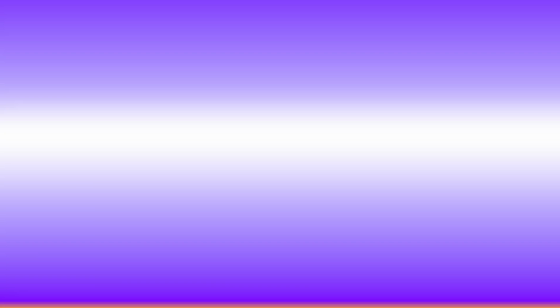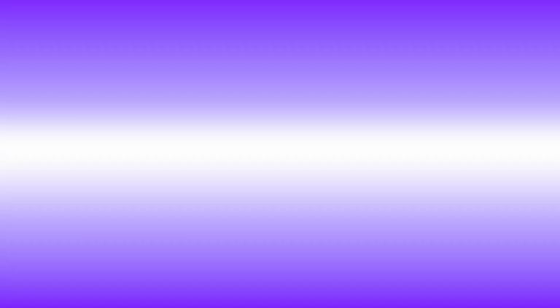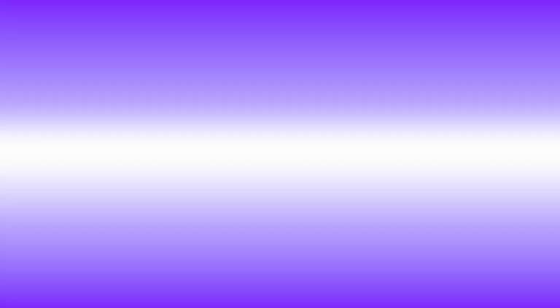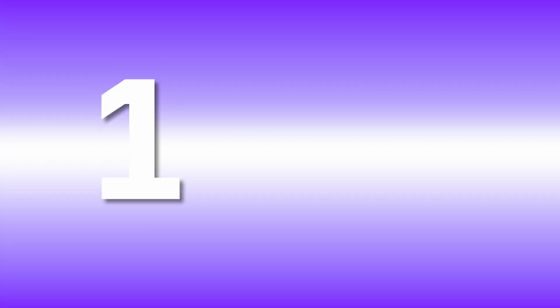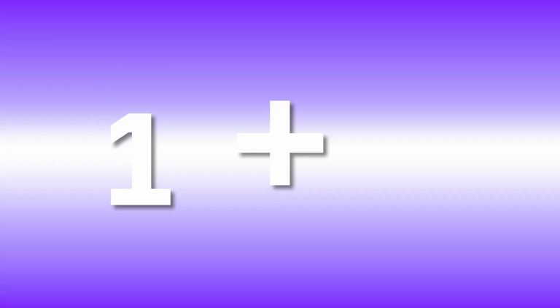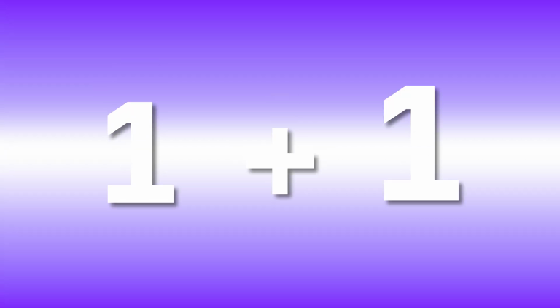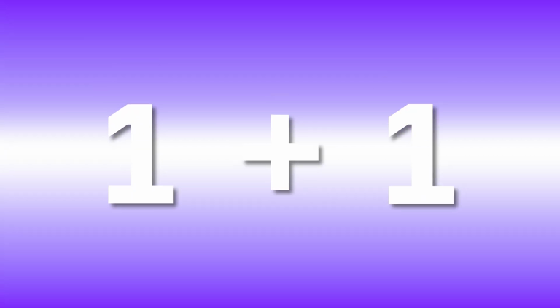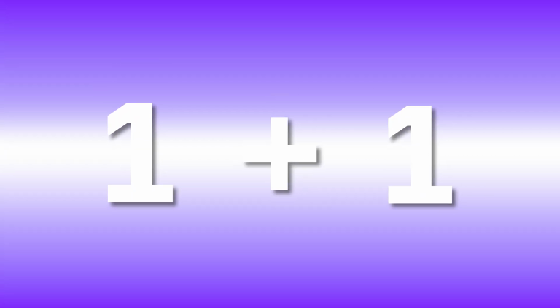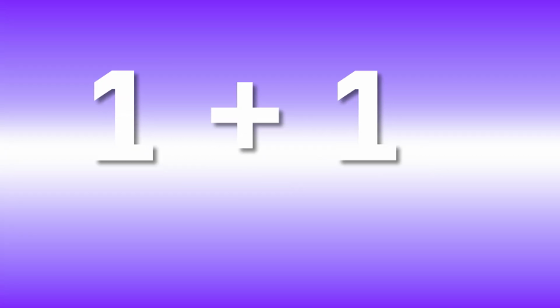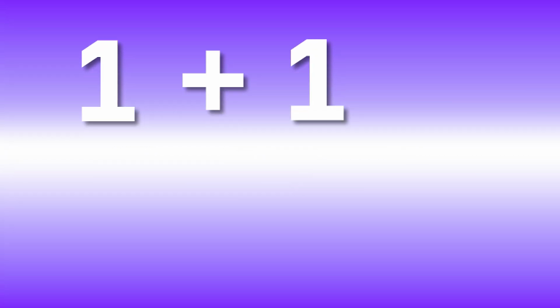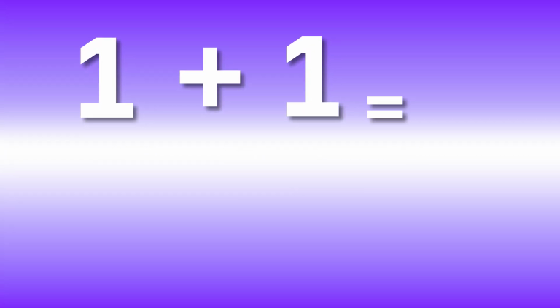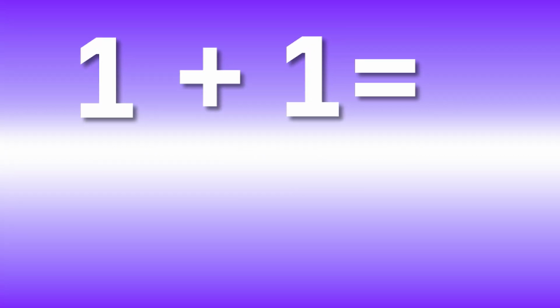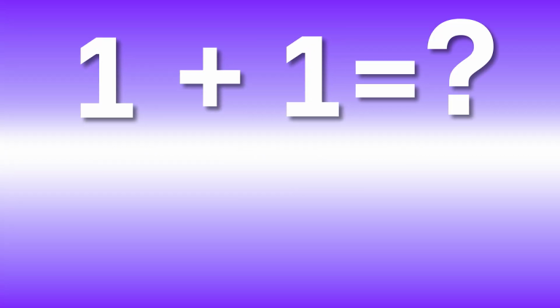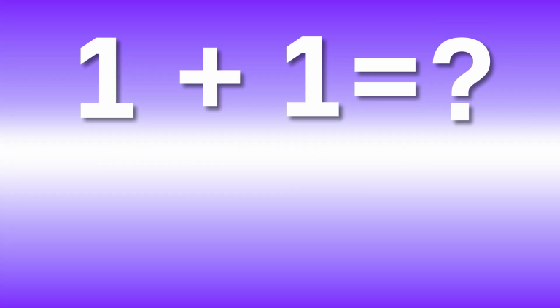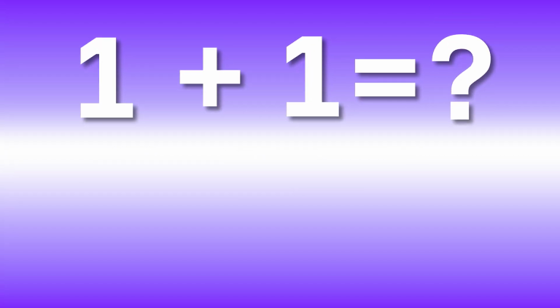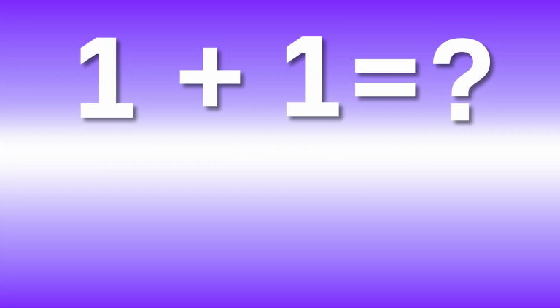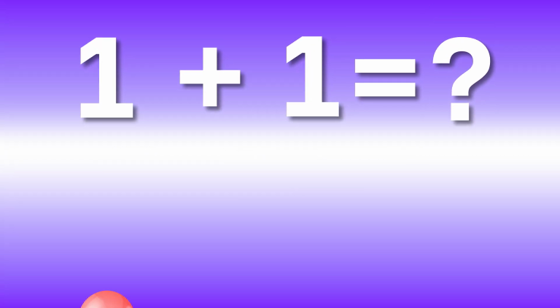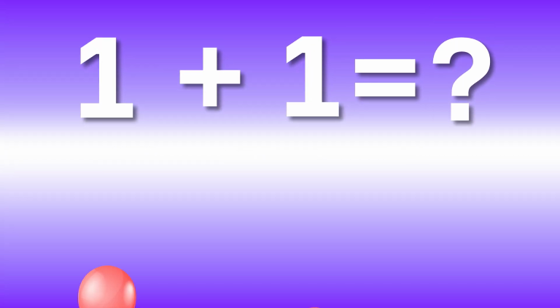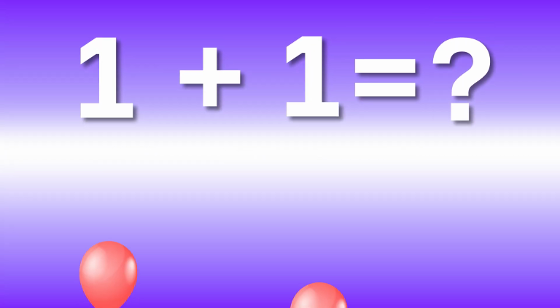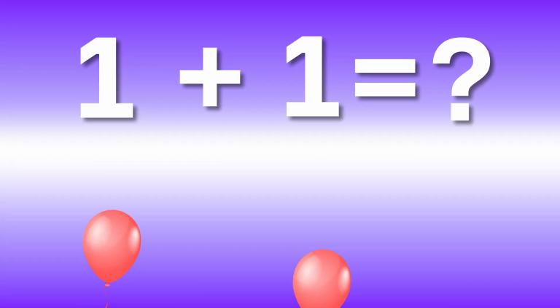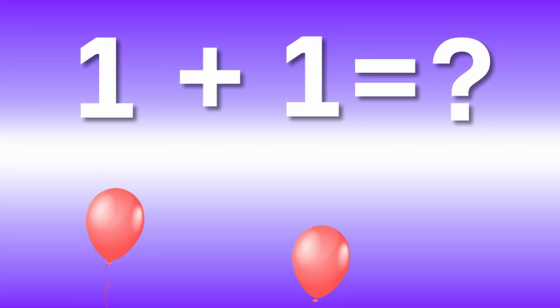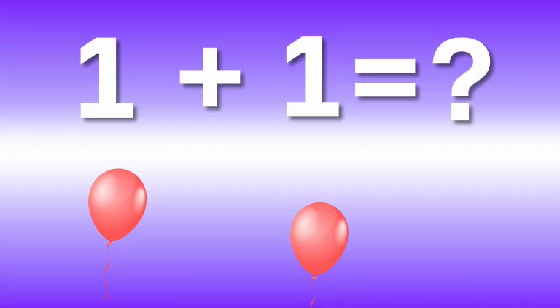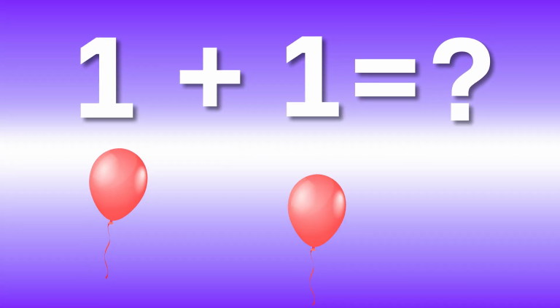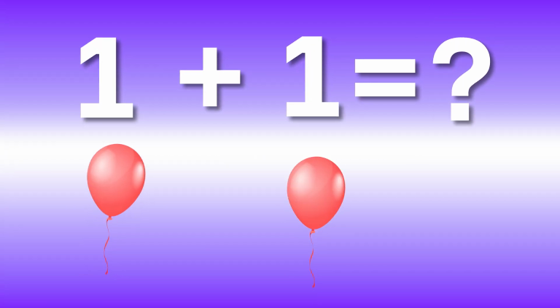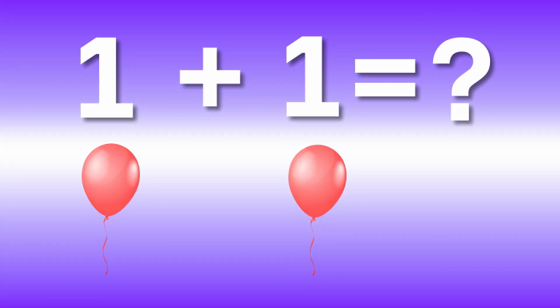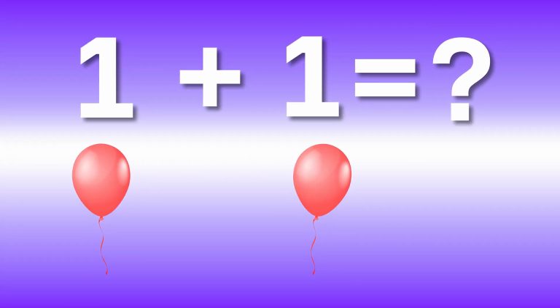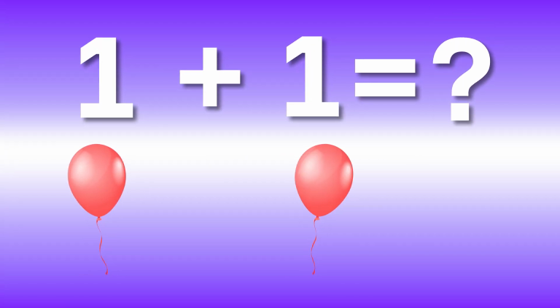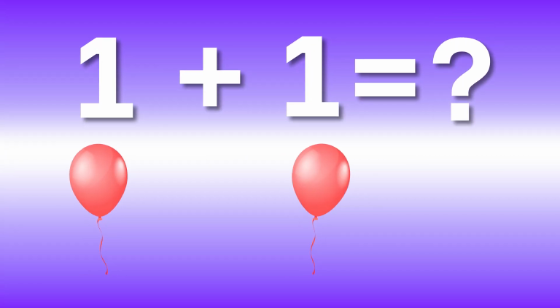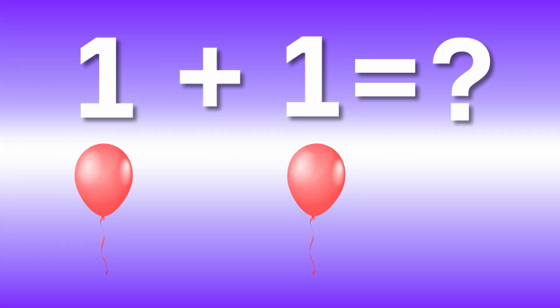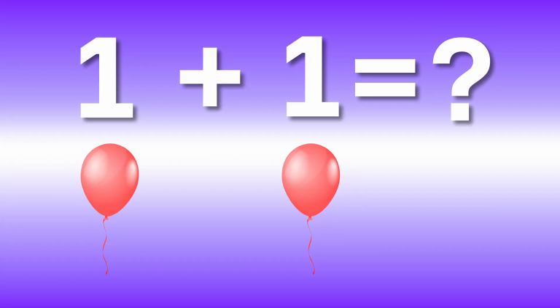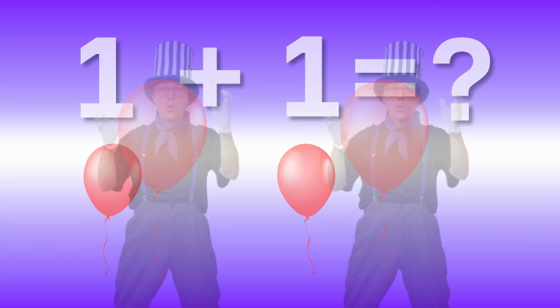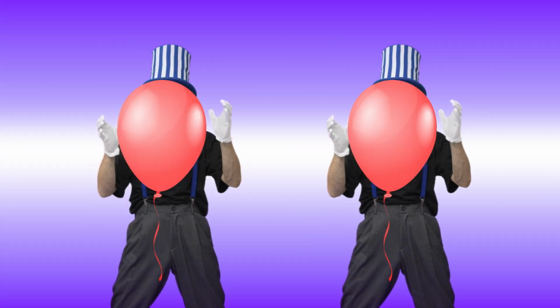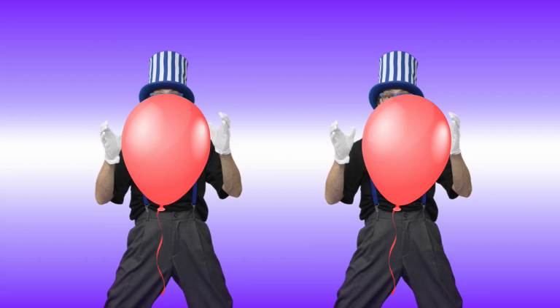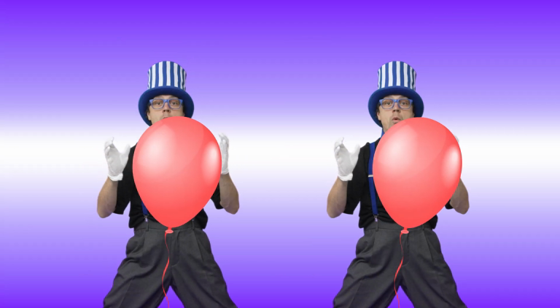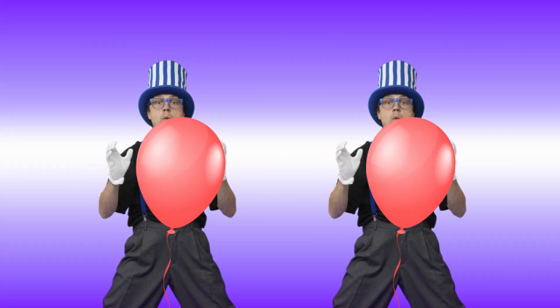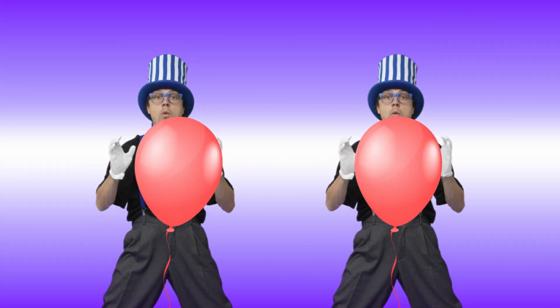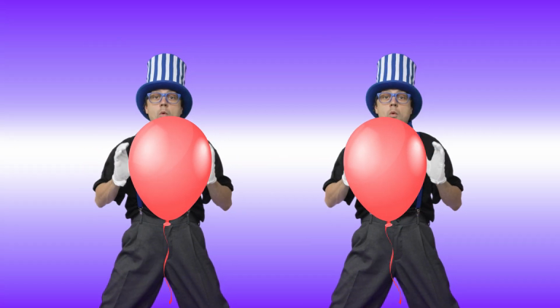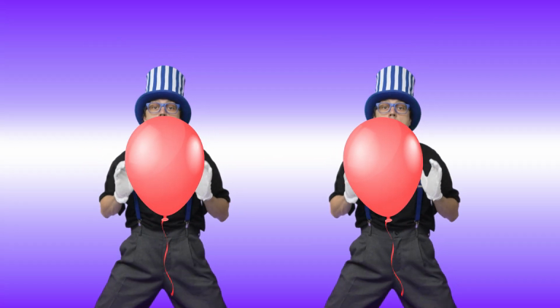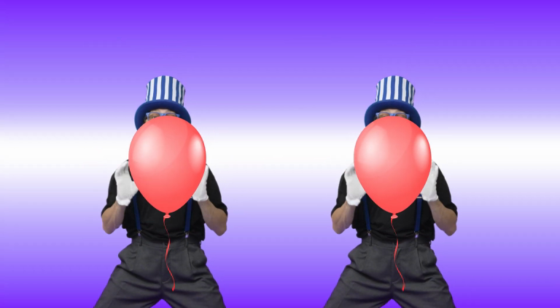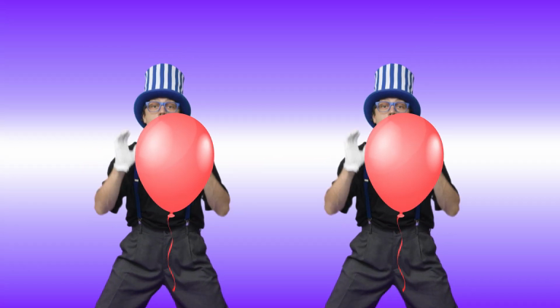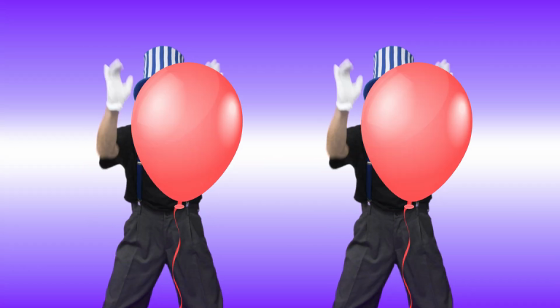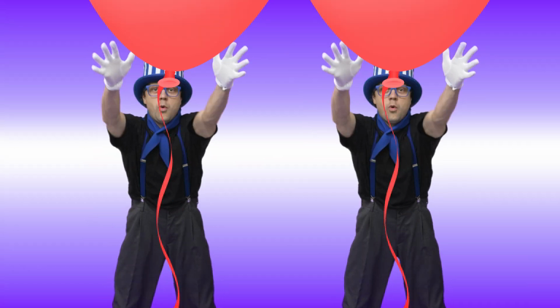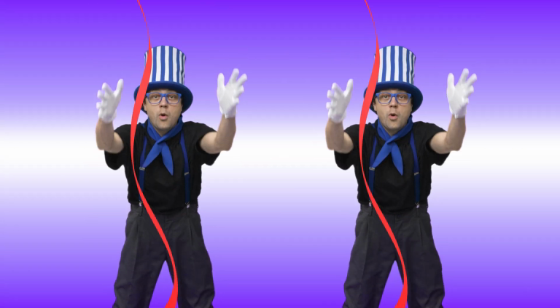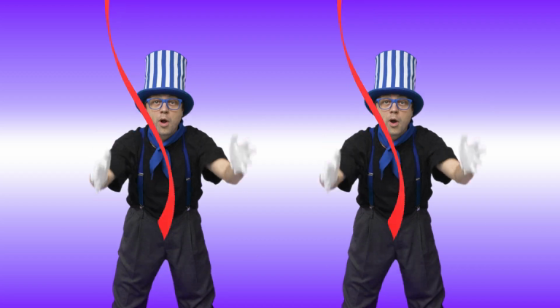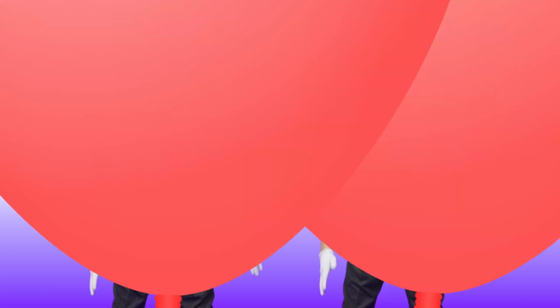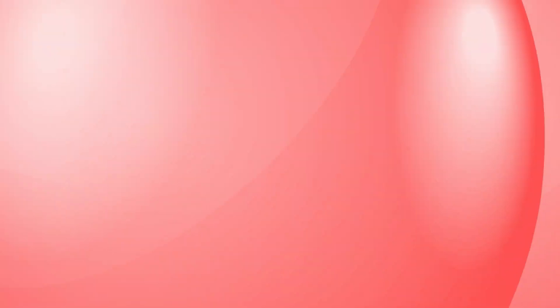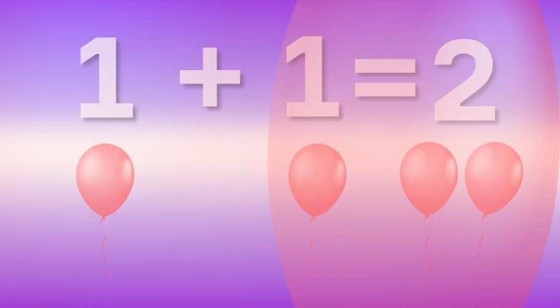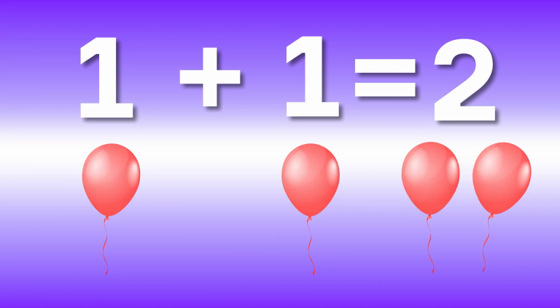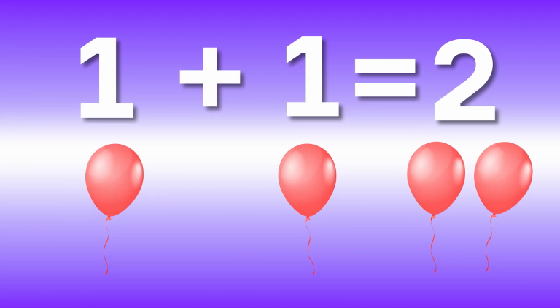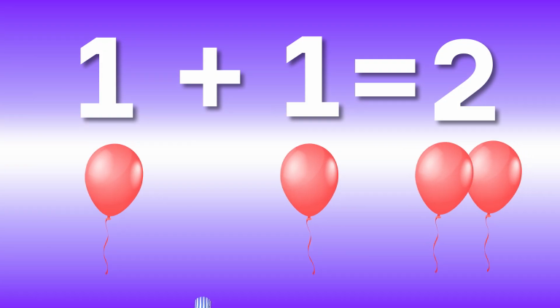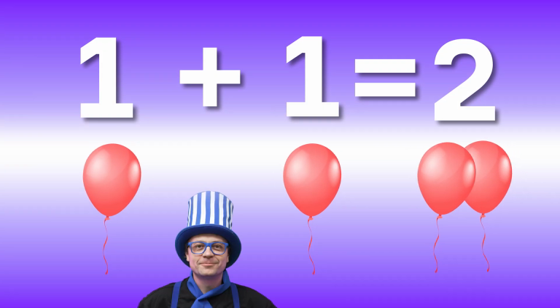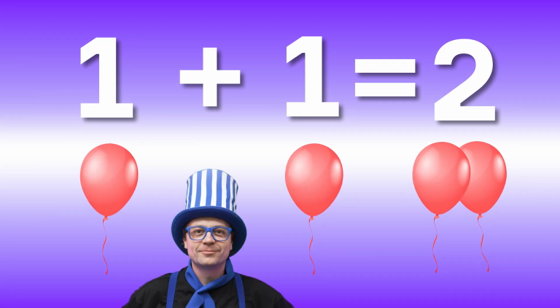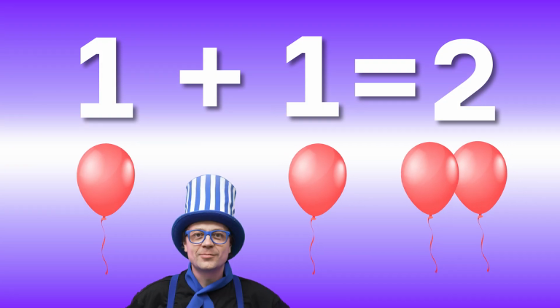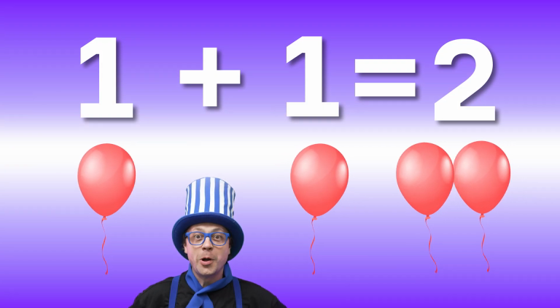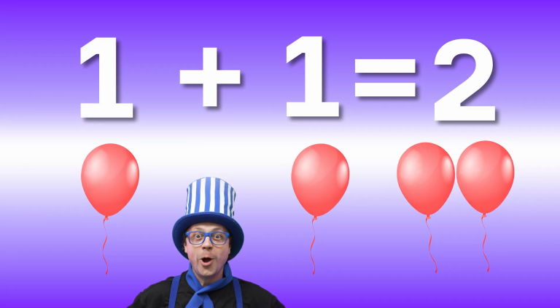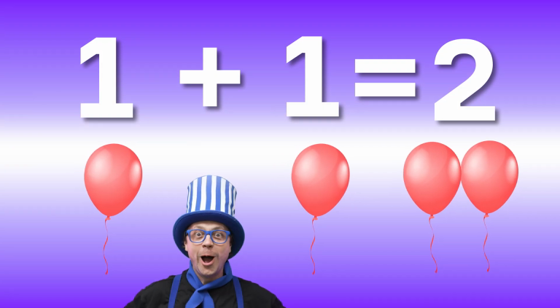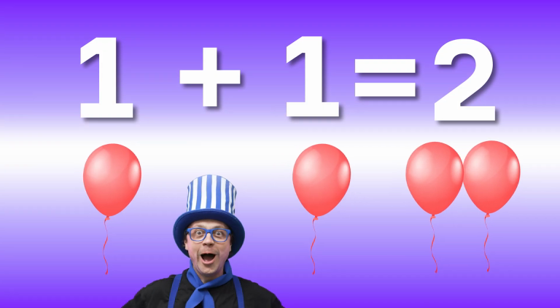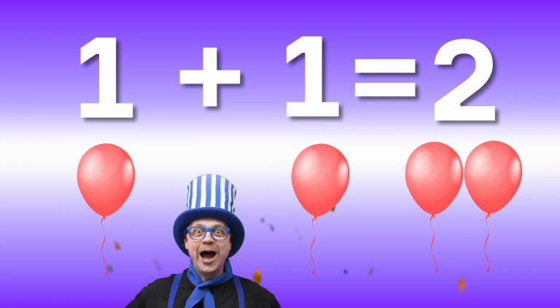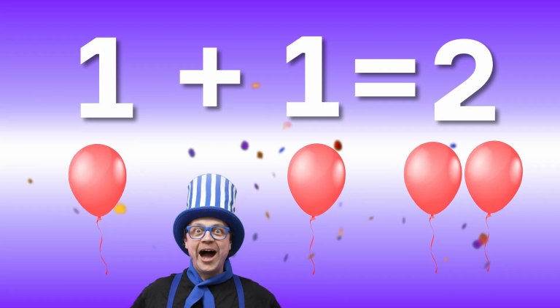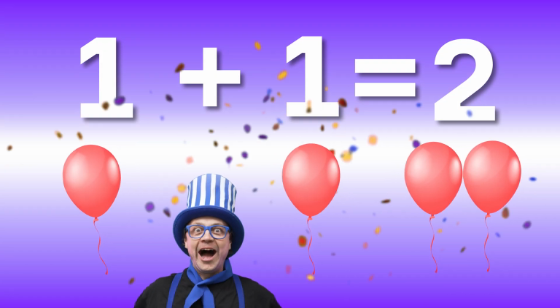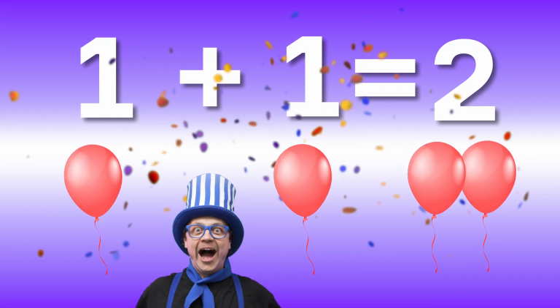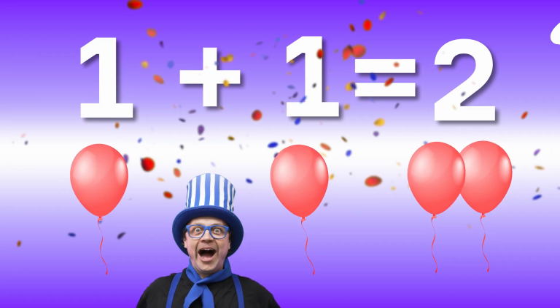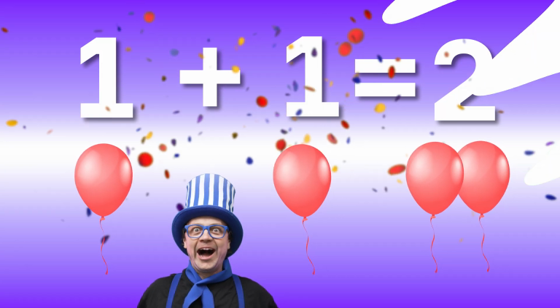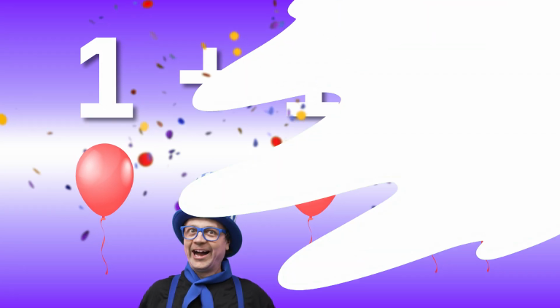One plus one, what's the sum? Two balloons, here they come. Add them up, then look around. Two red balloons, we just found.